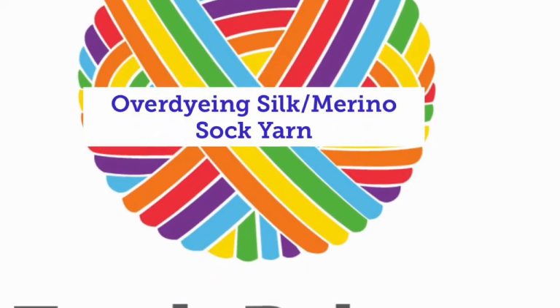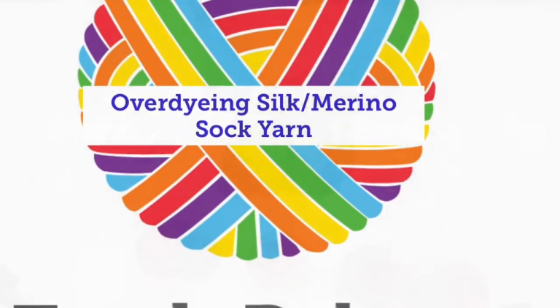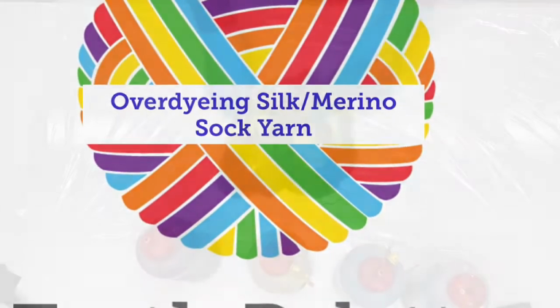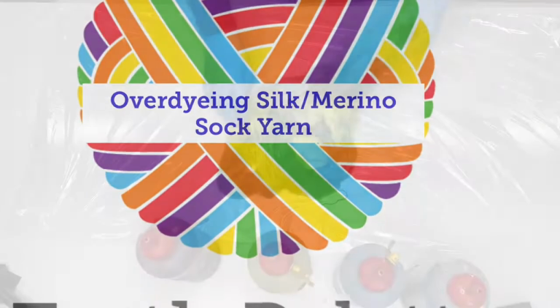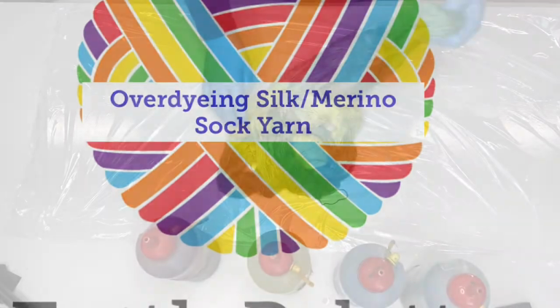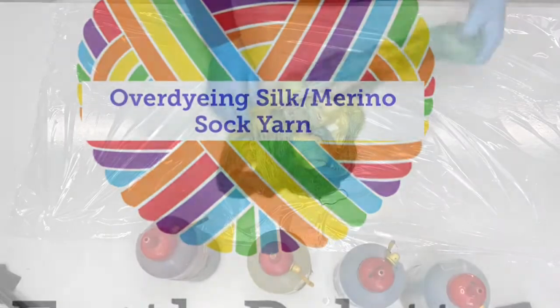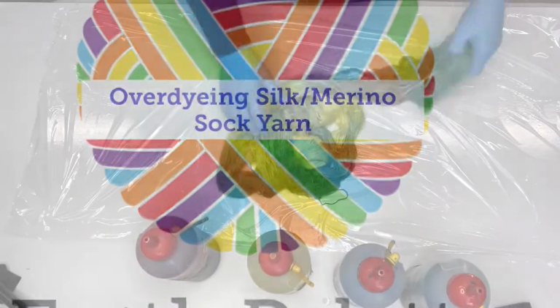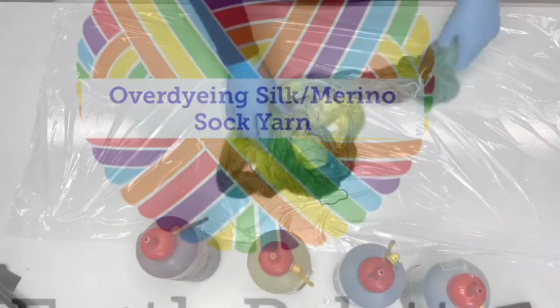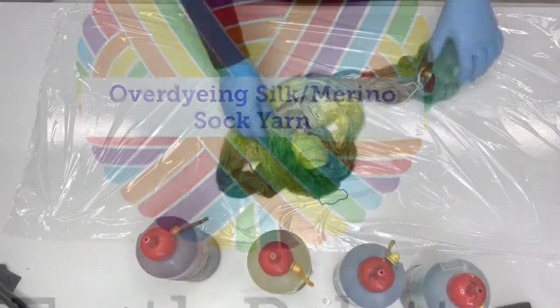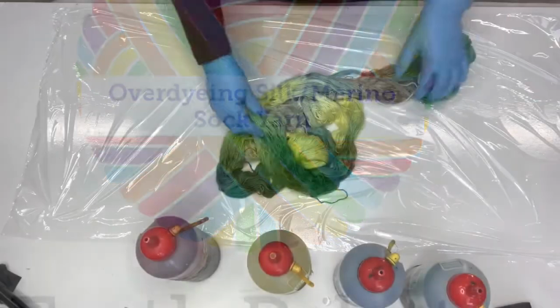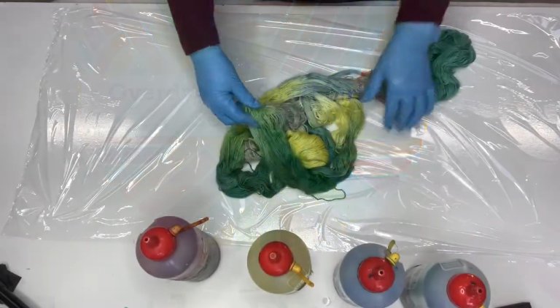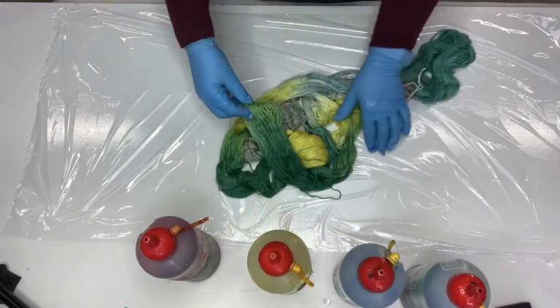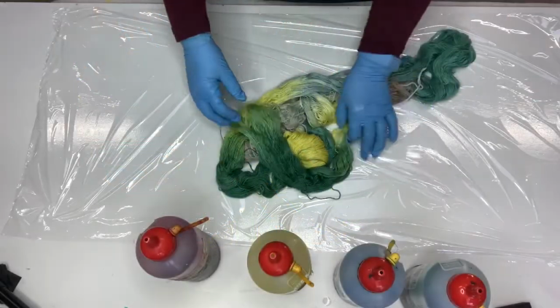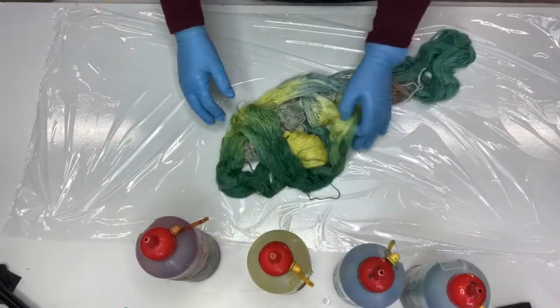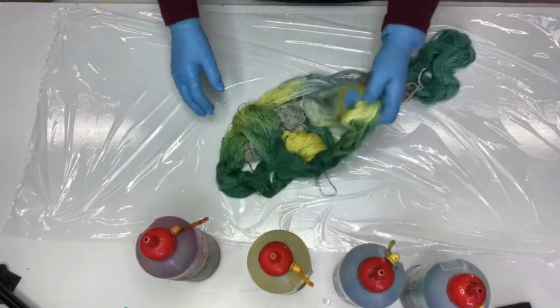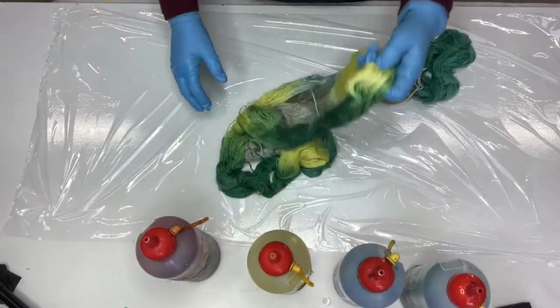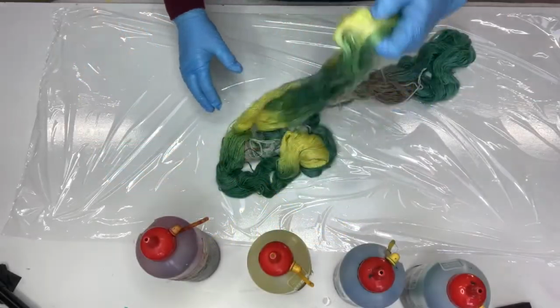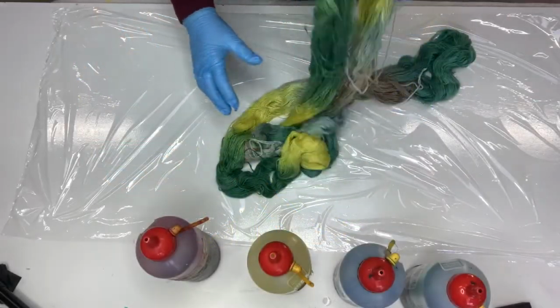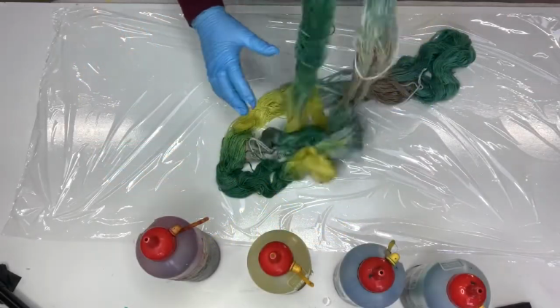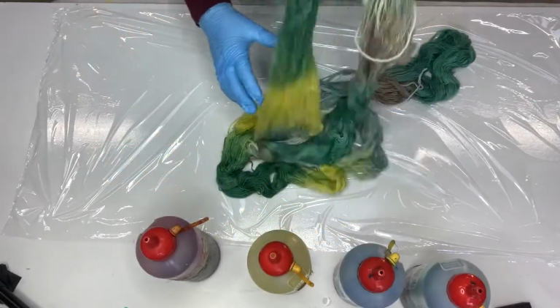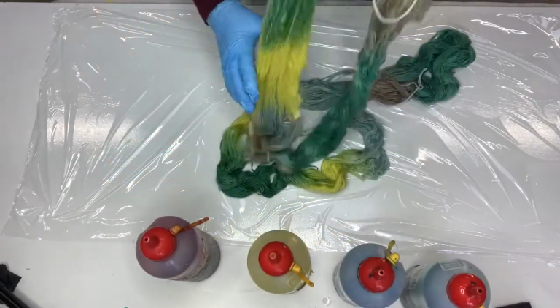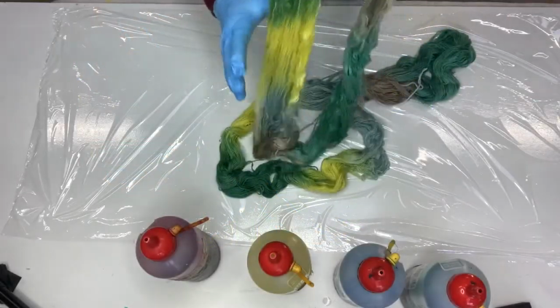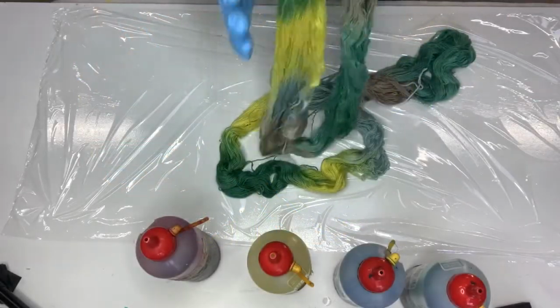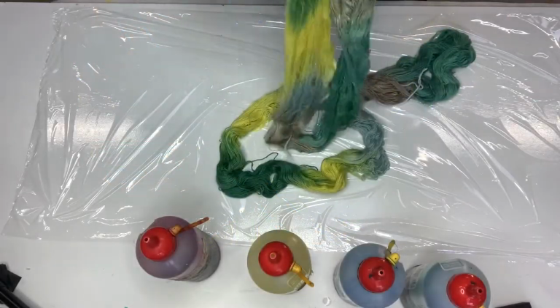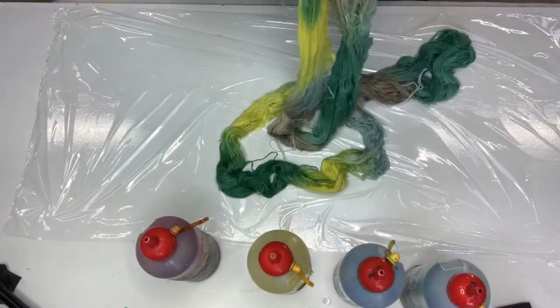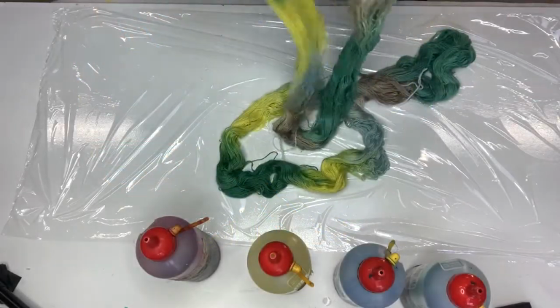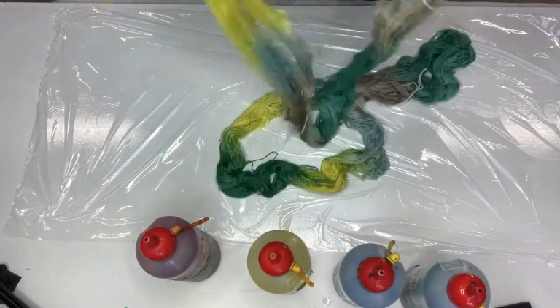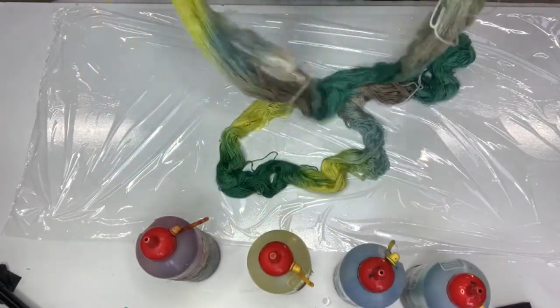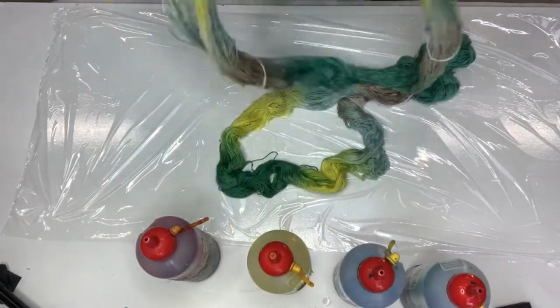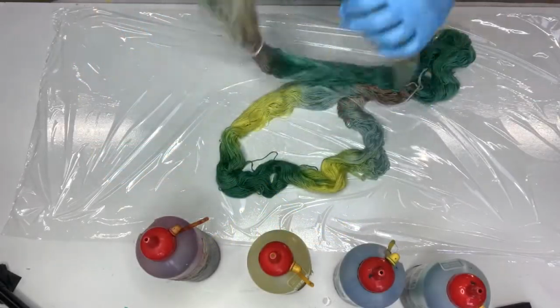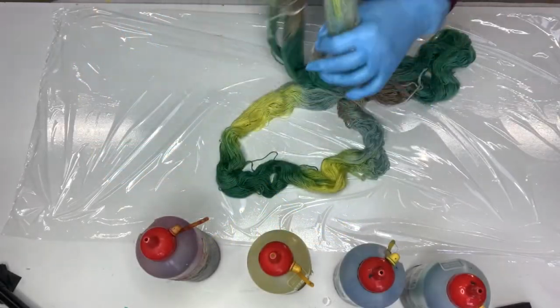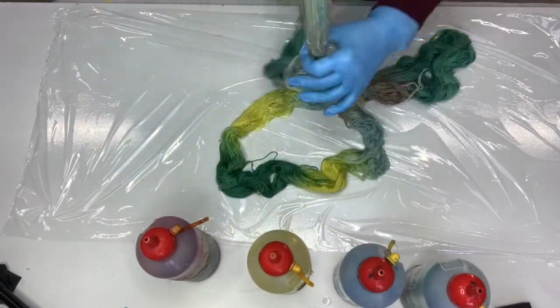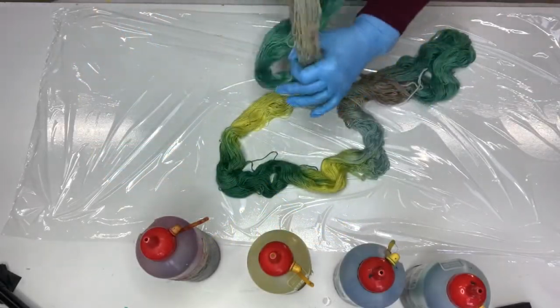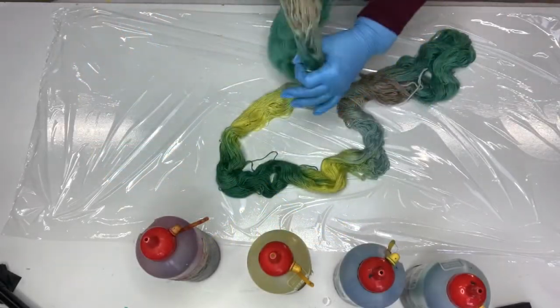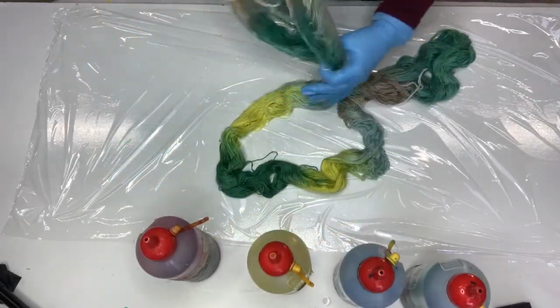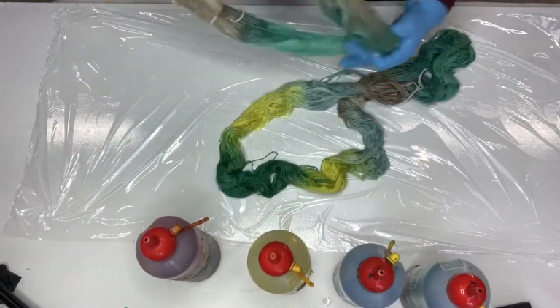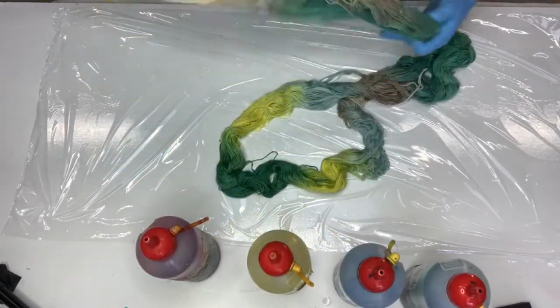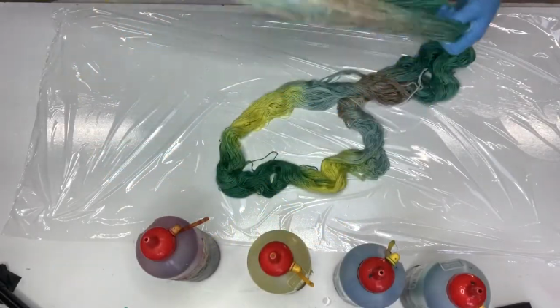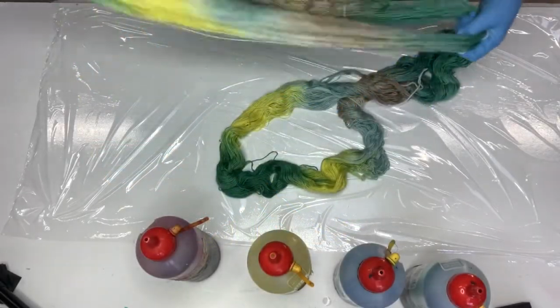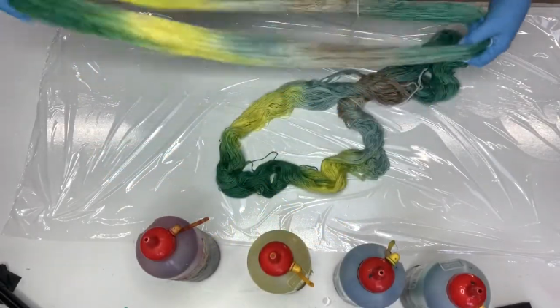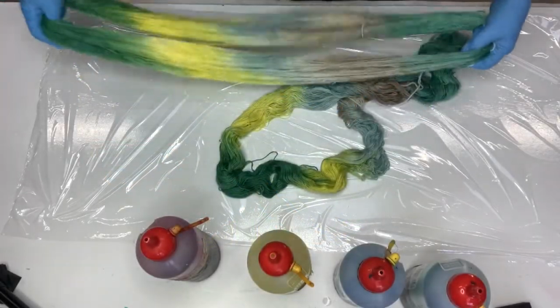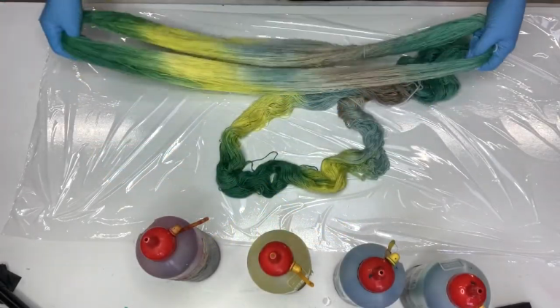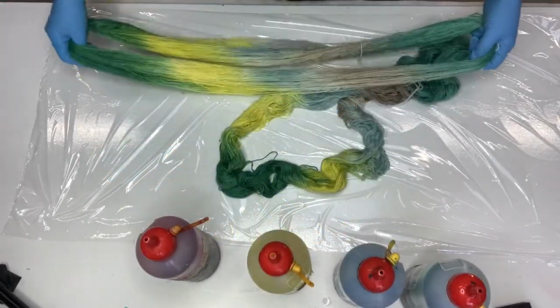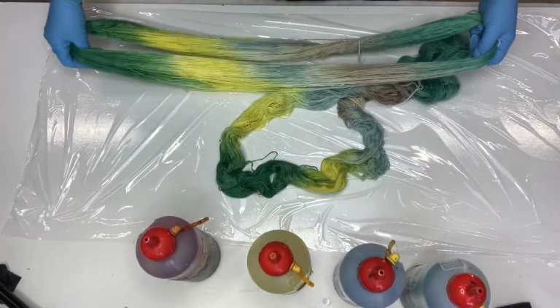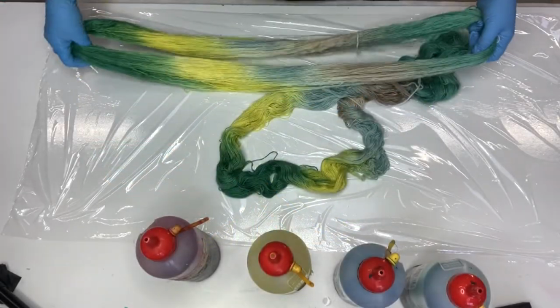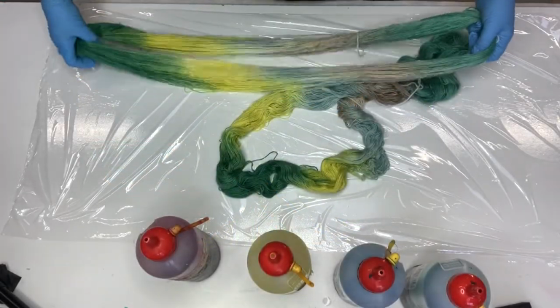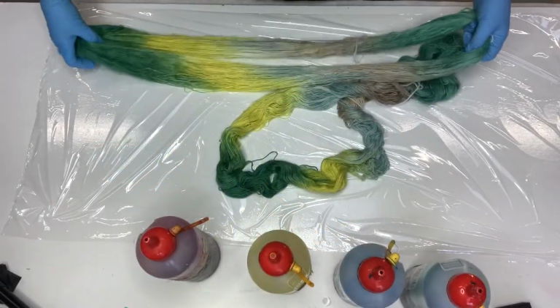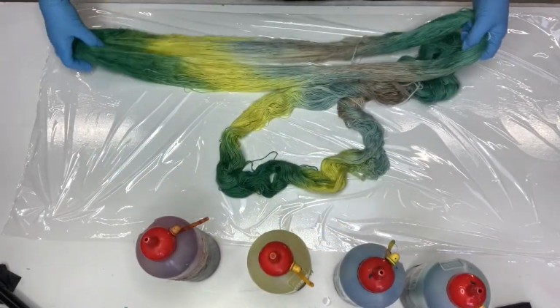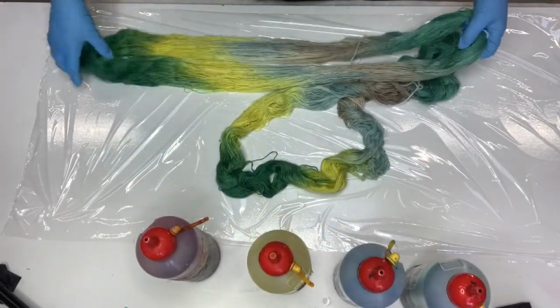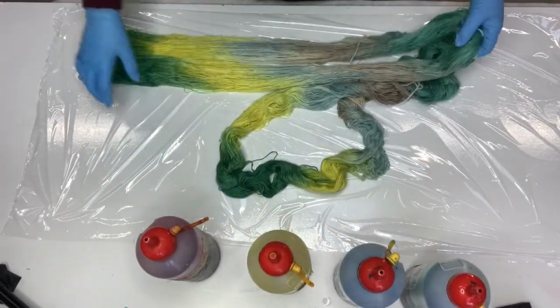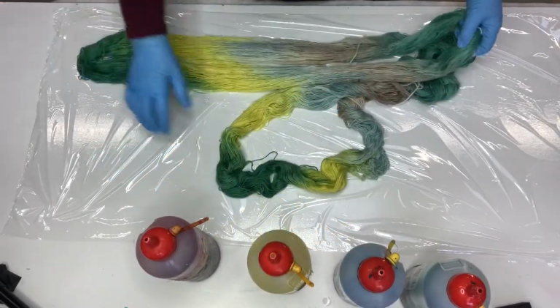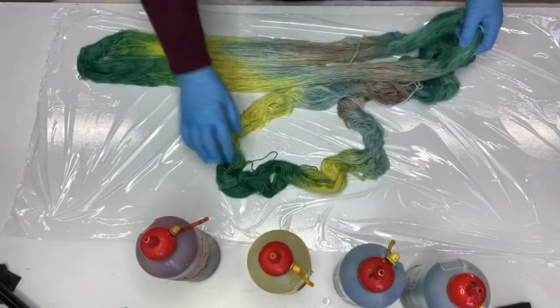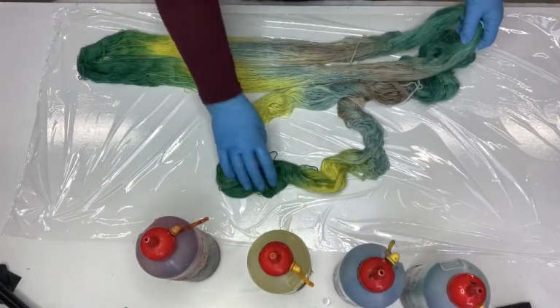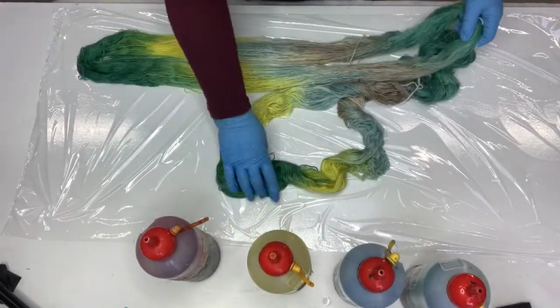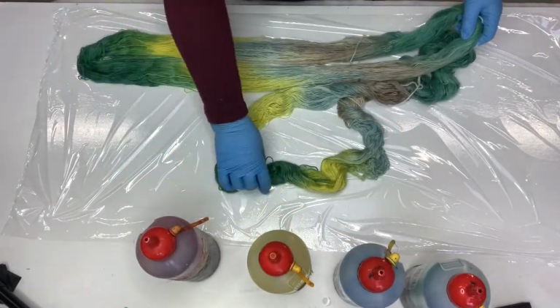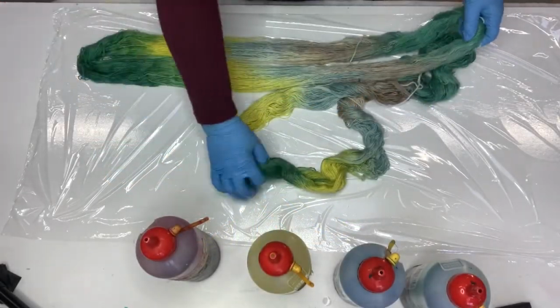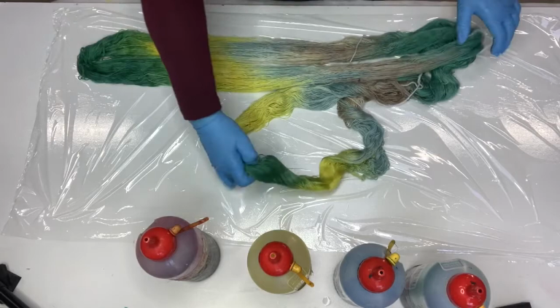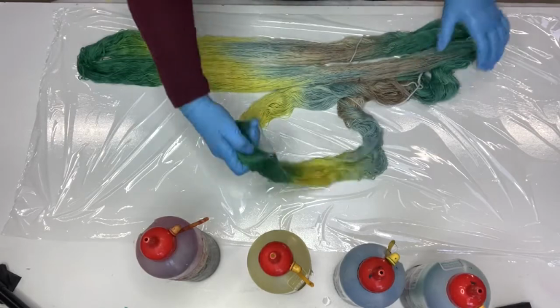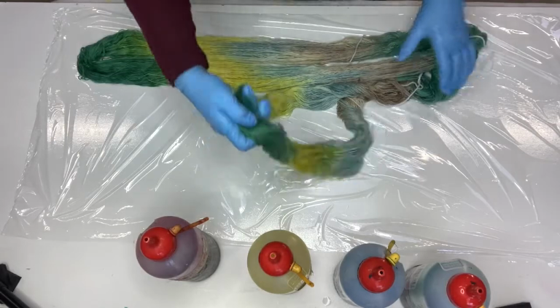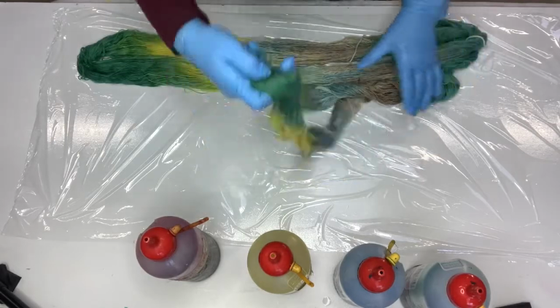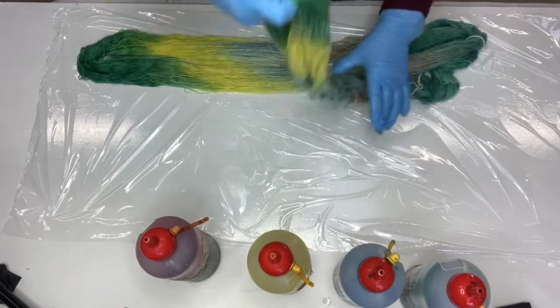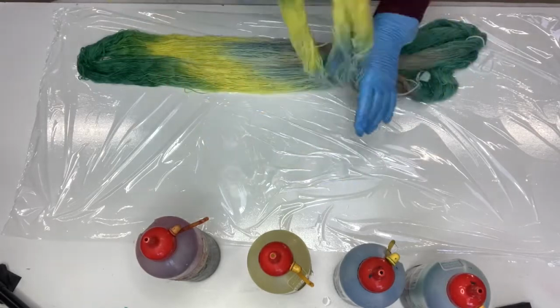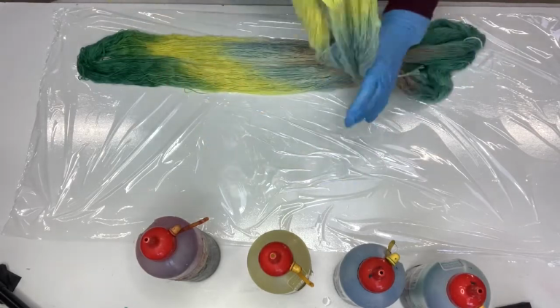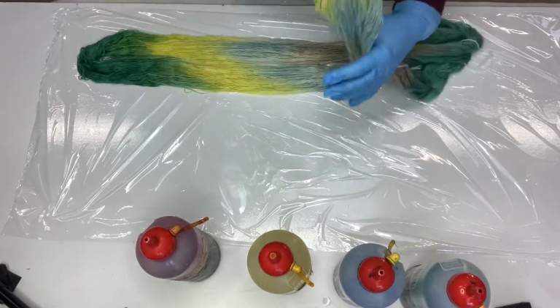Thank you for joining me. This is Jane from Earth Palette. Today I'm going to over dye some yarn.